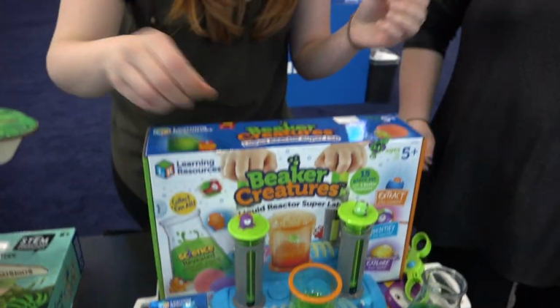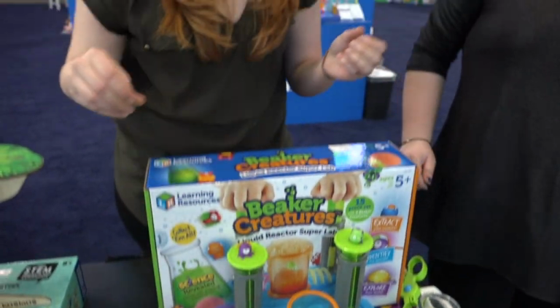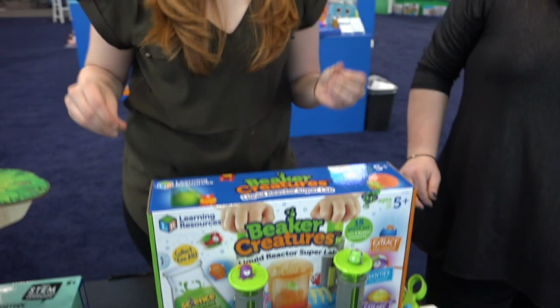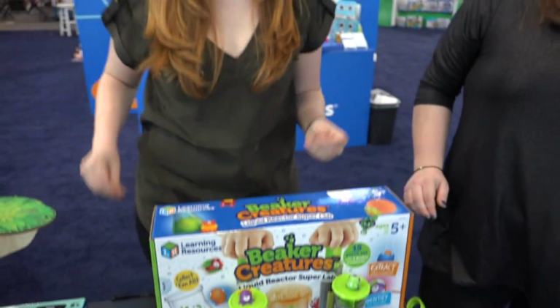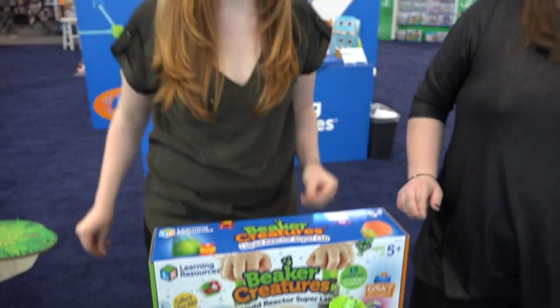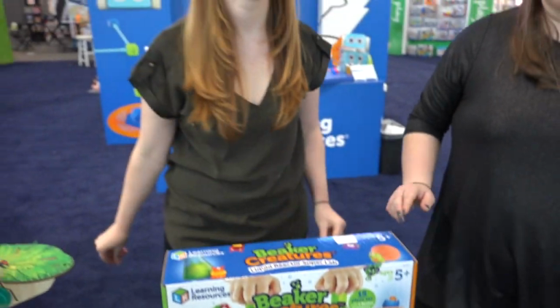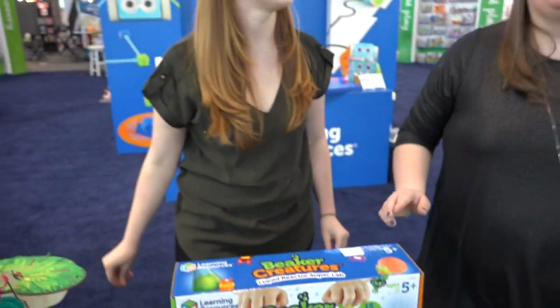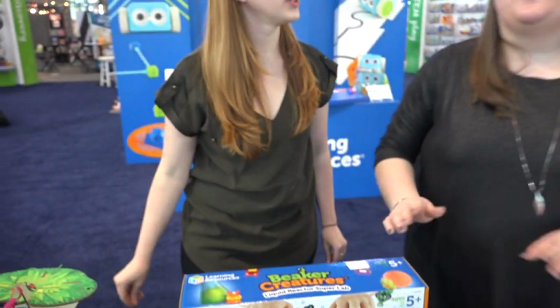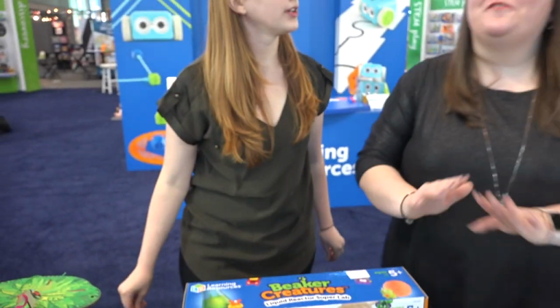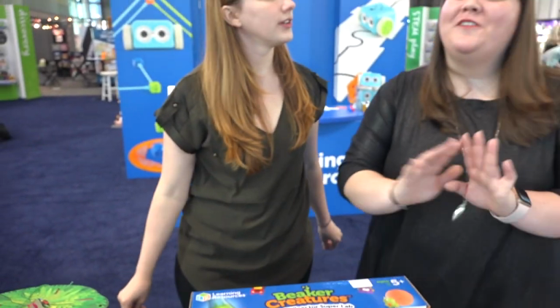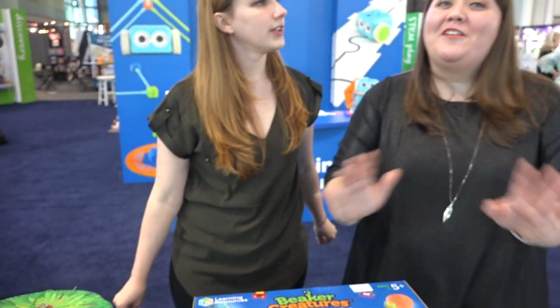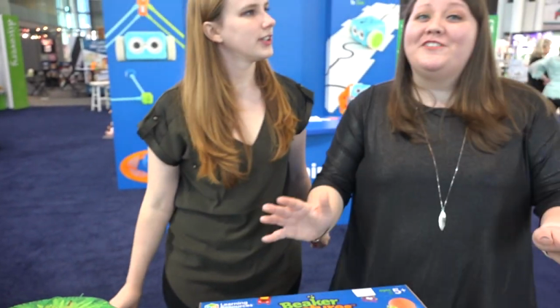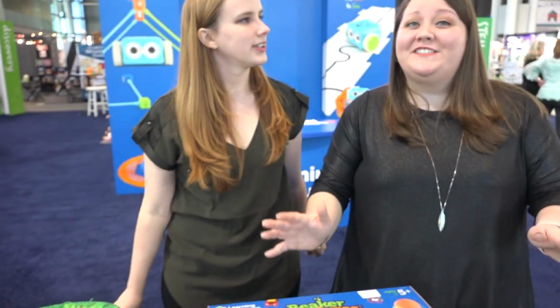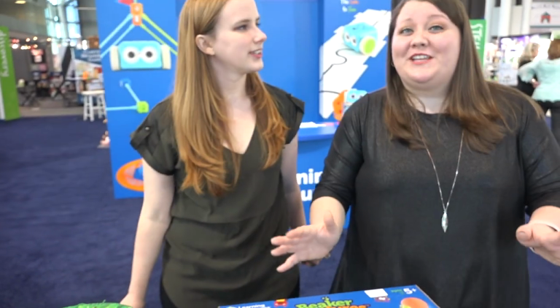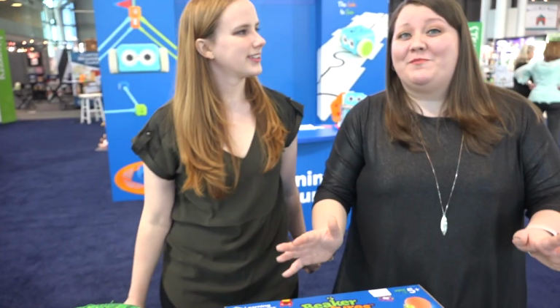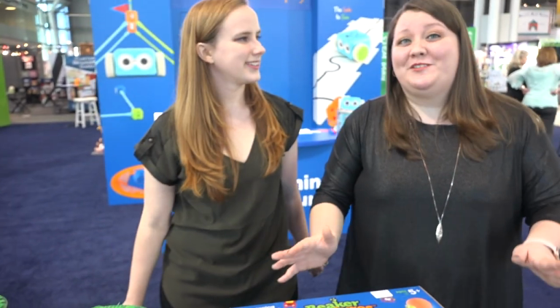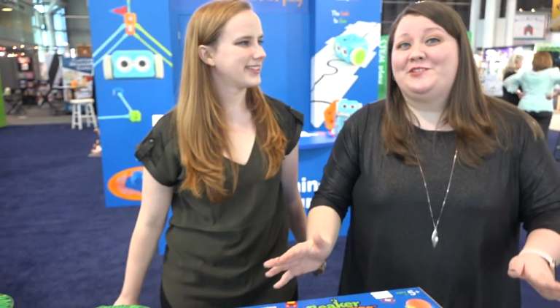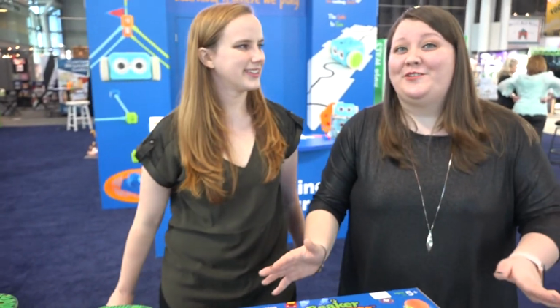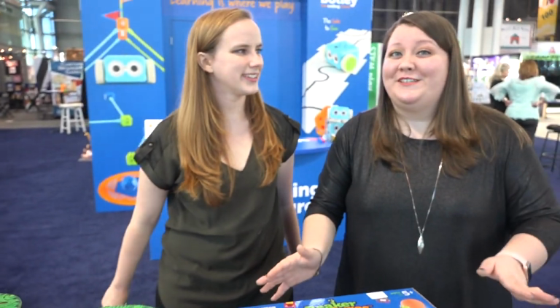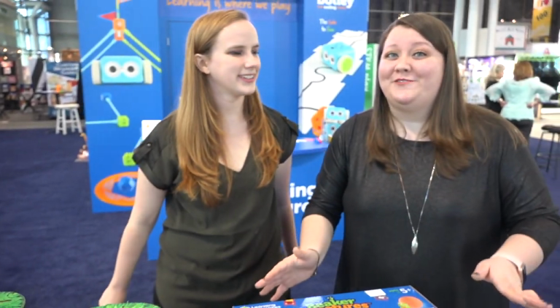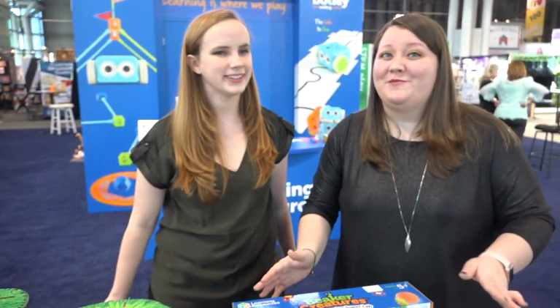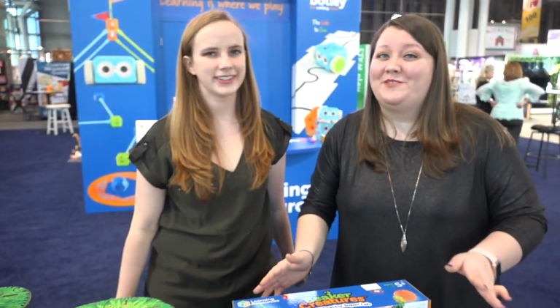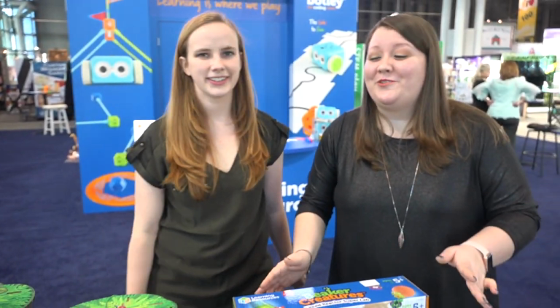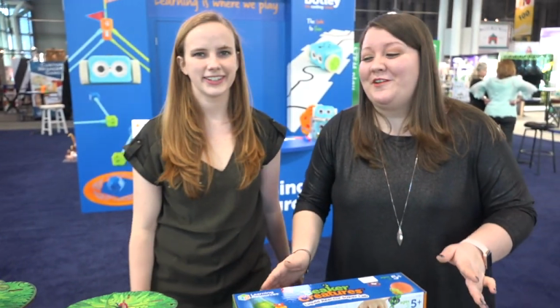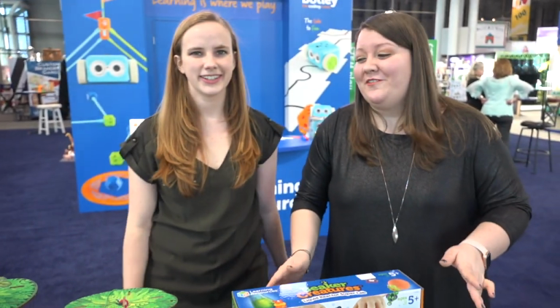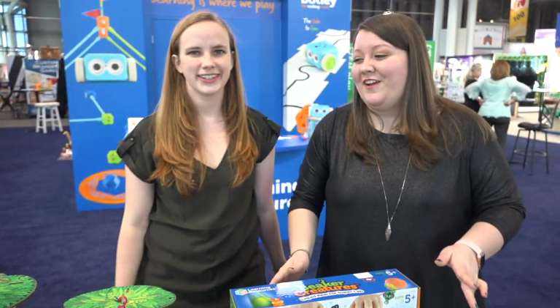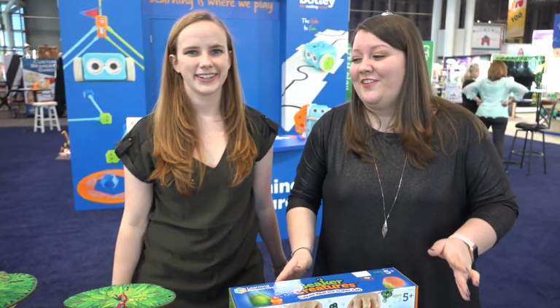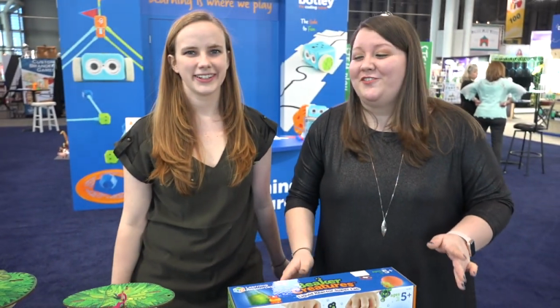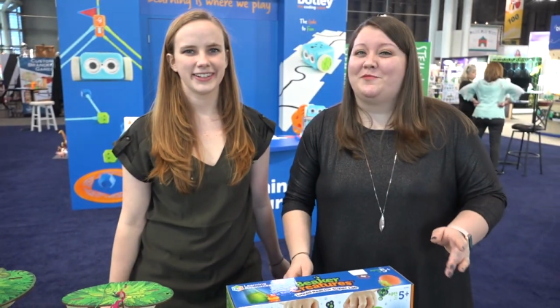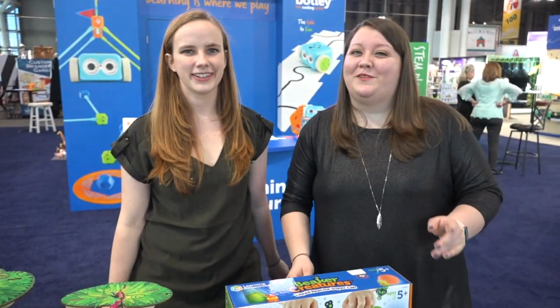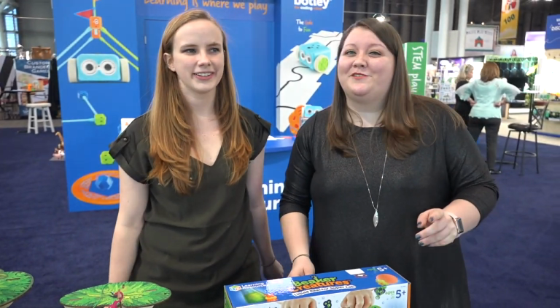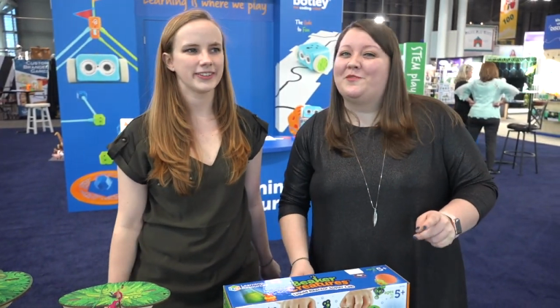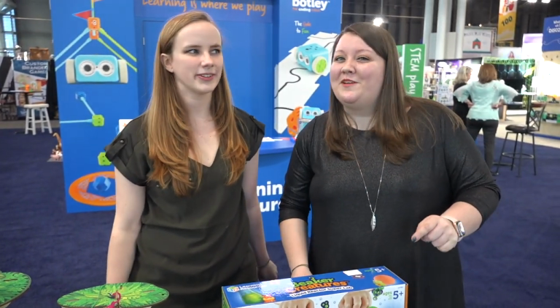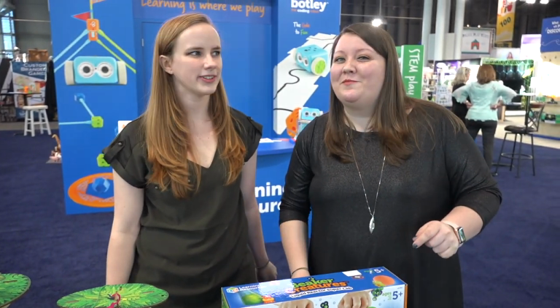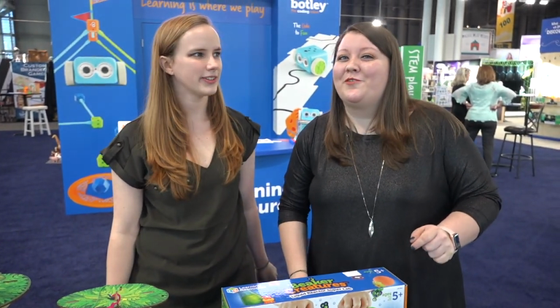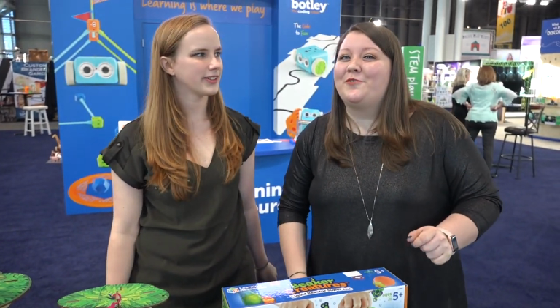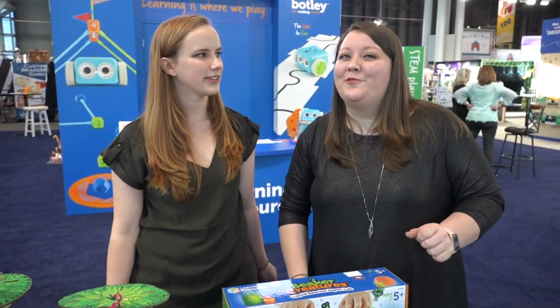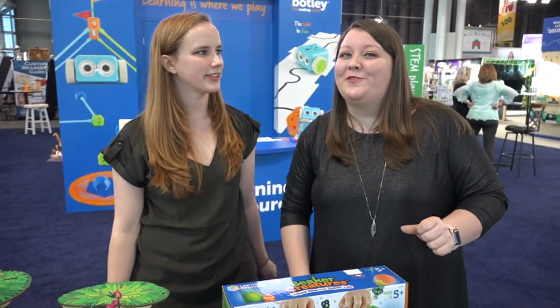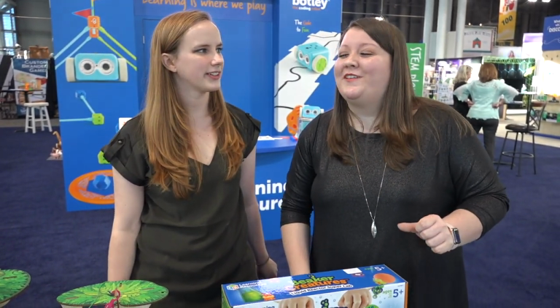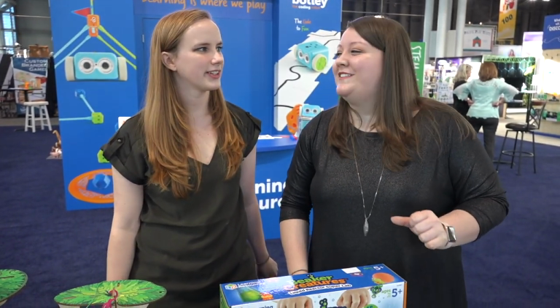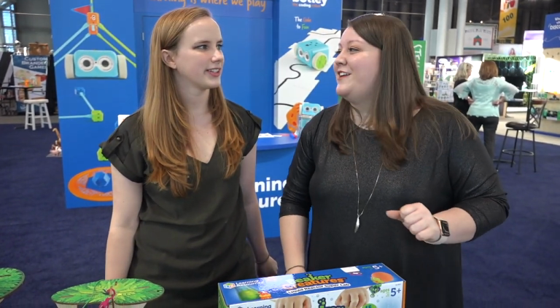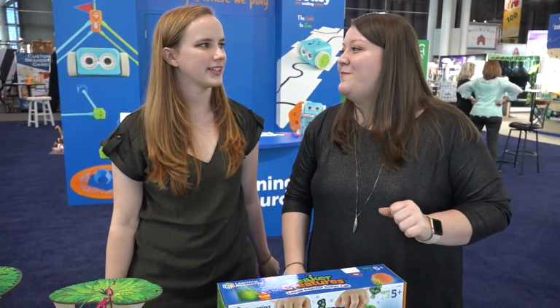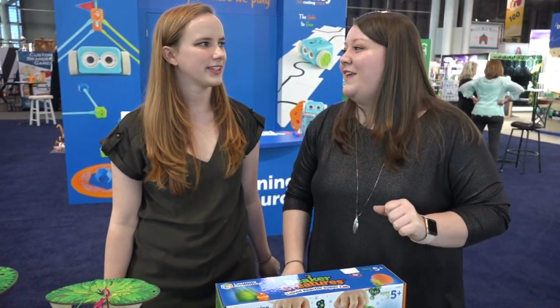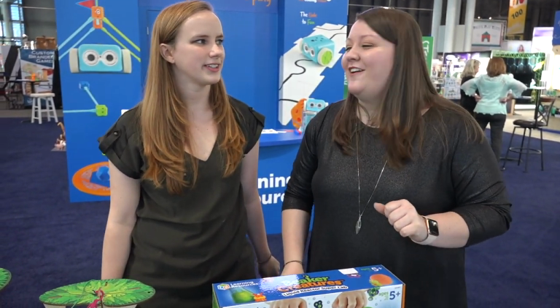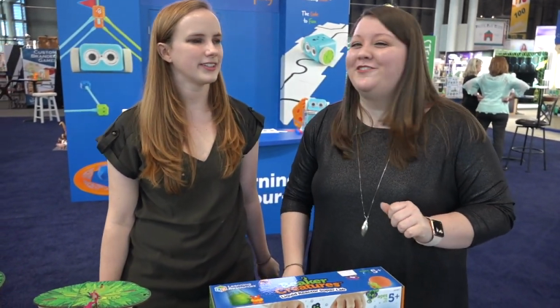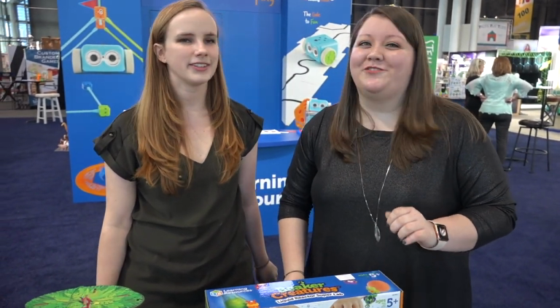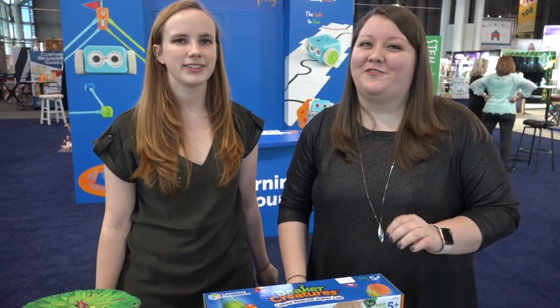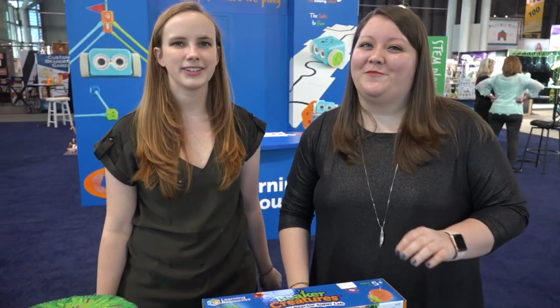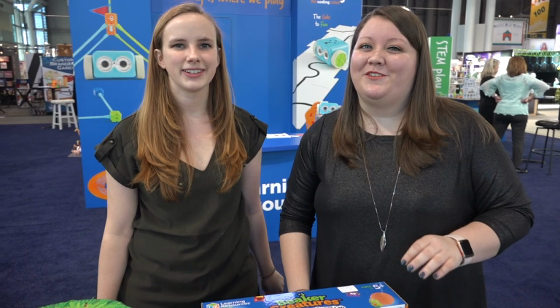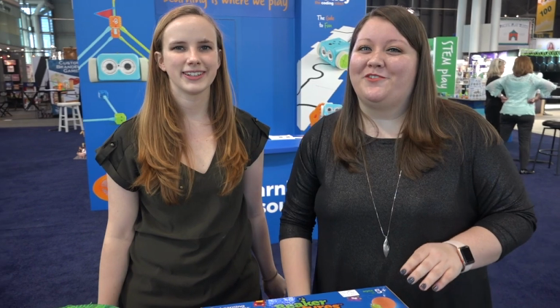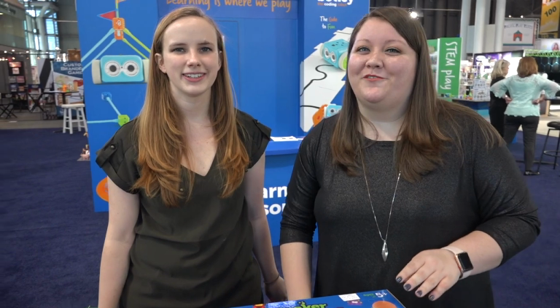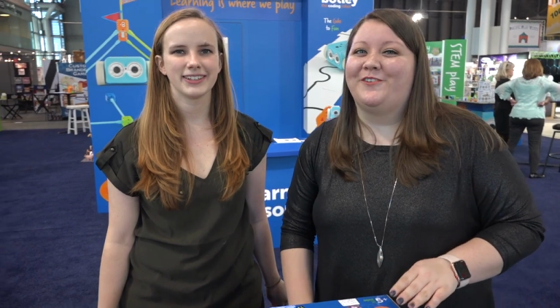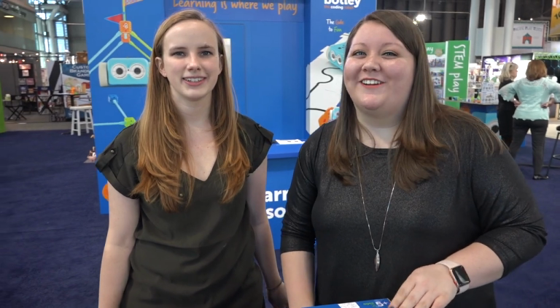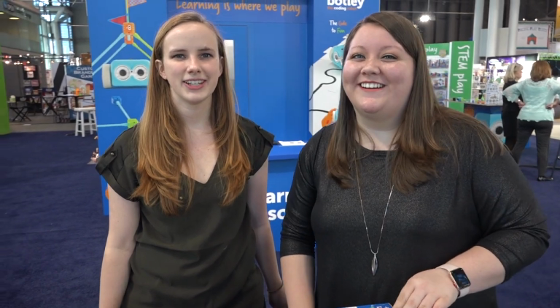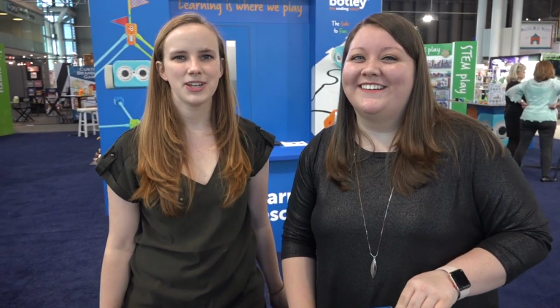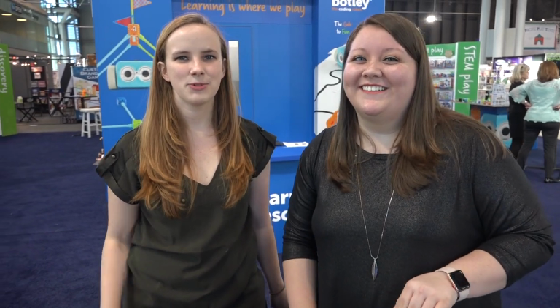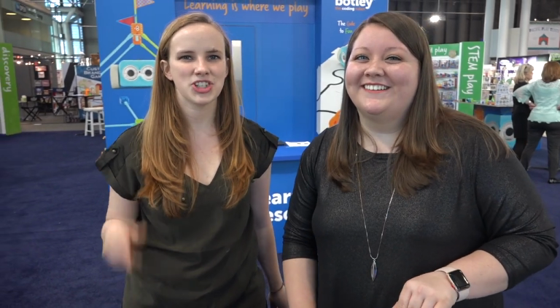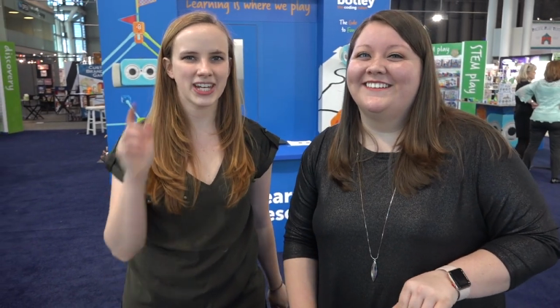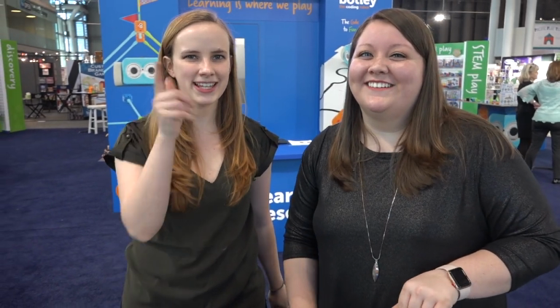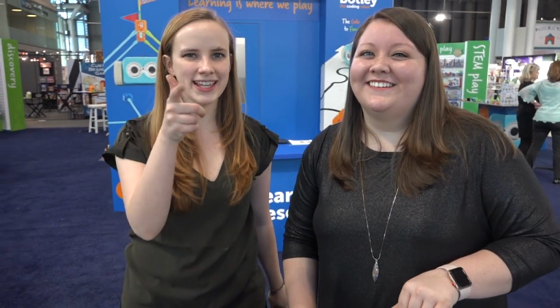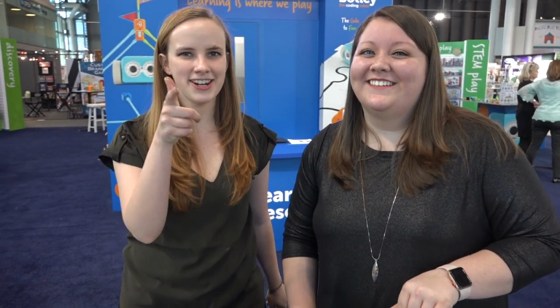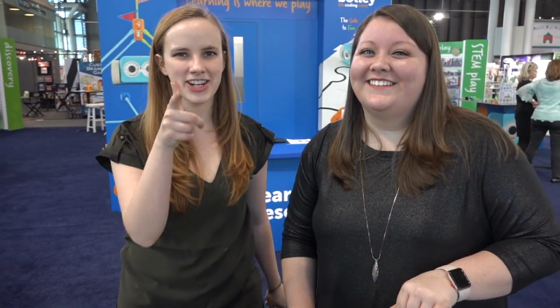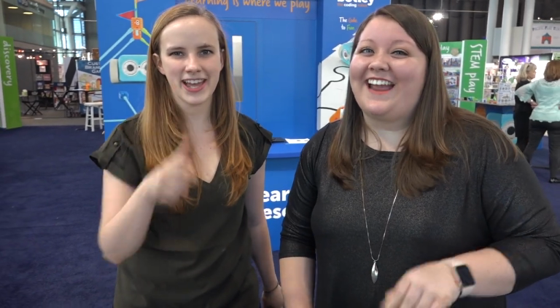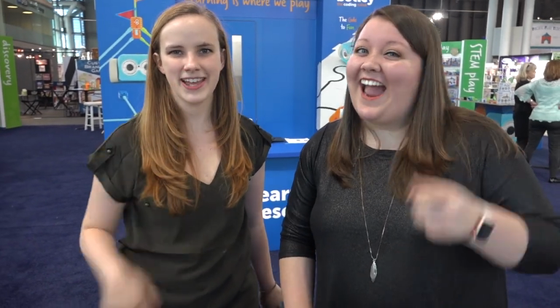These are some of our favorite STEM toys from Toy Fair. There are going to be so many more cool things coming straight from the show floor — we'll check you later, guys!